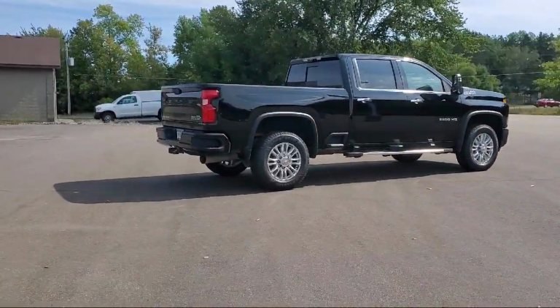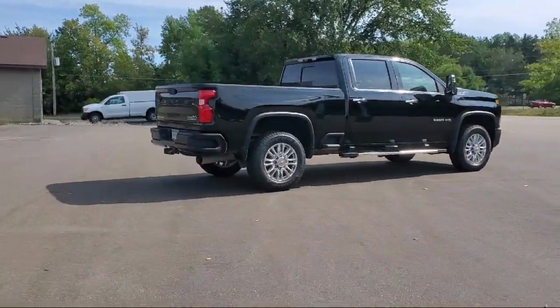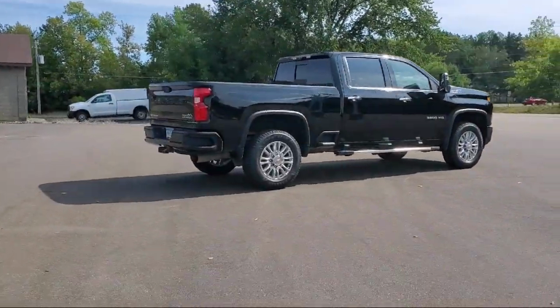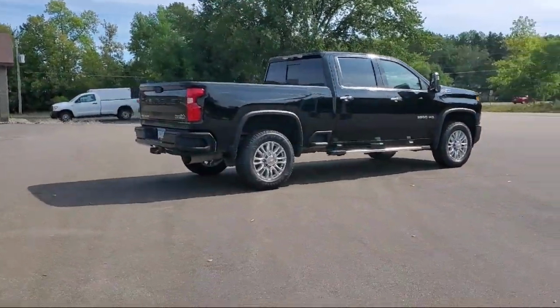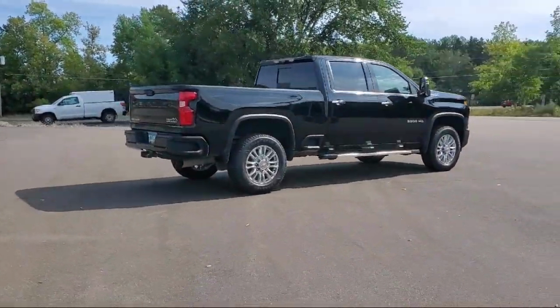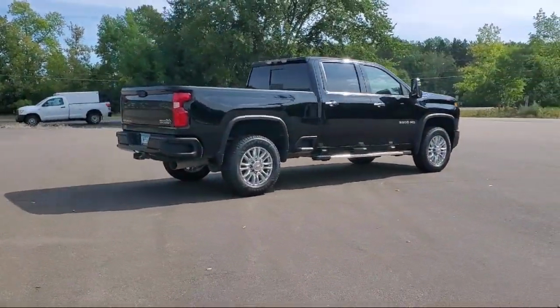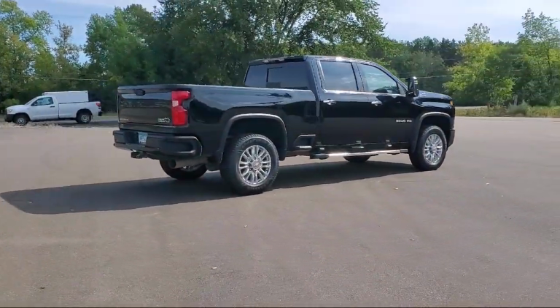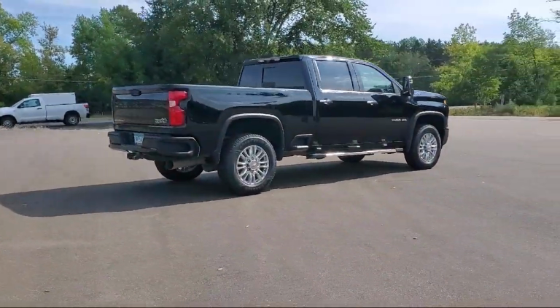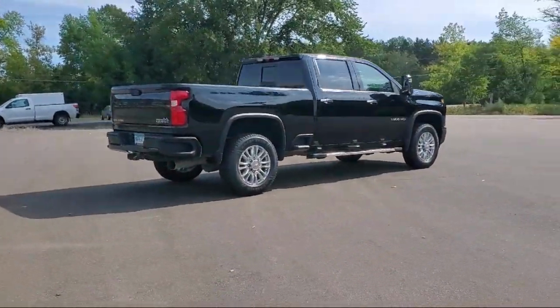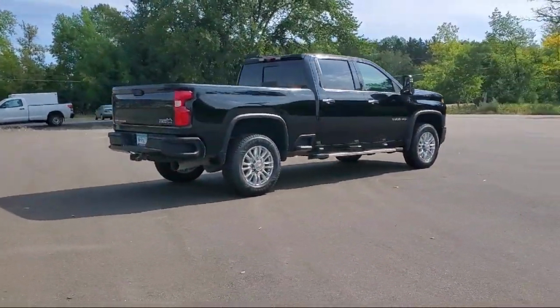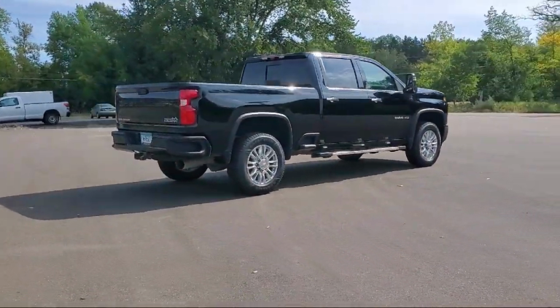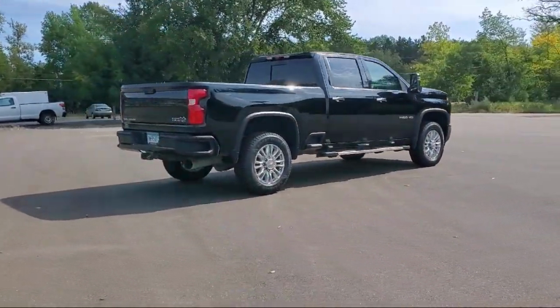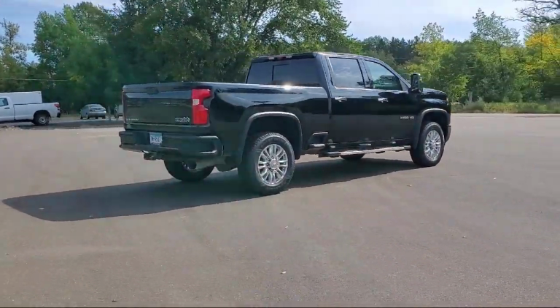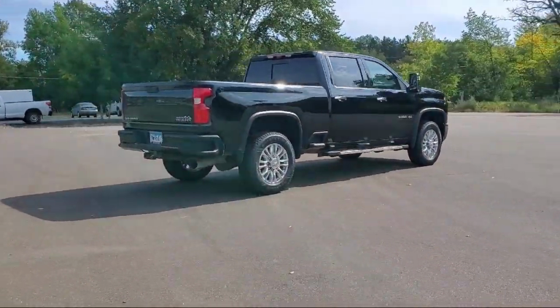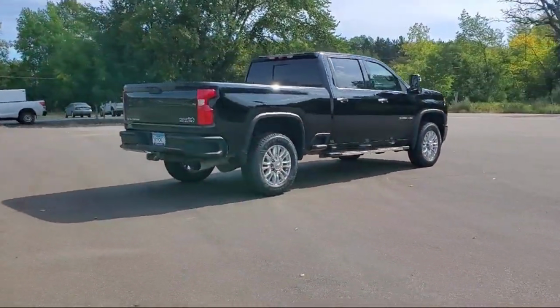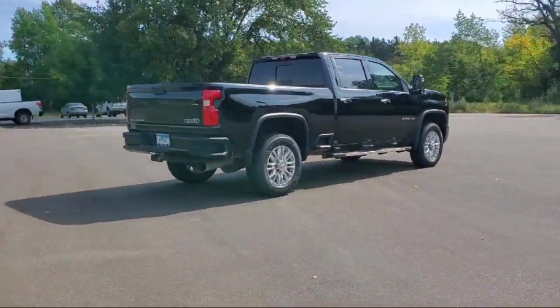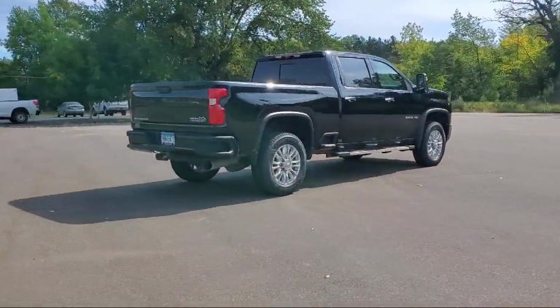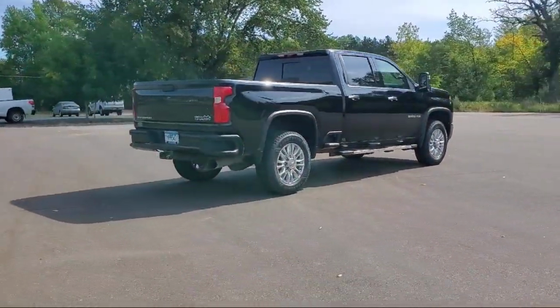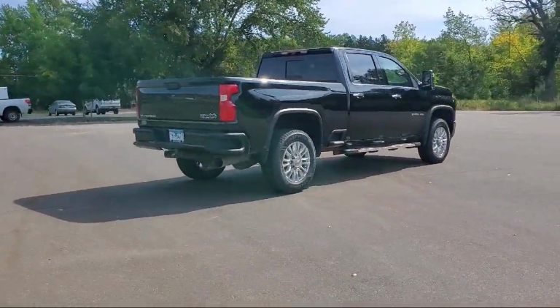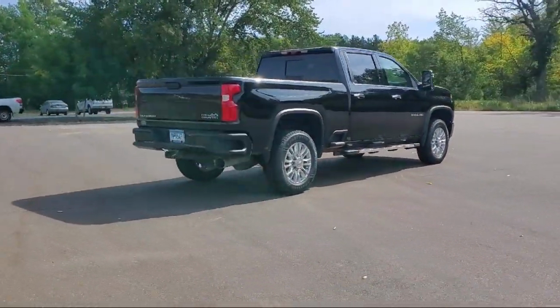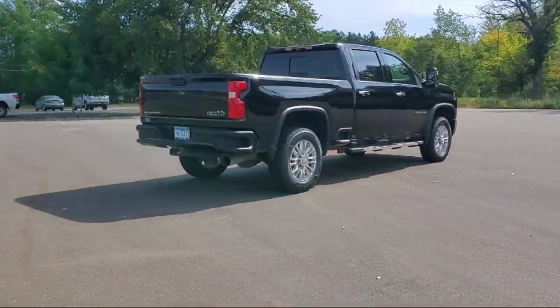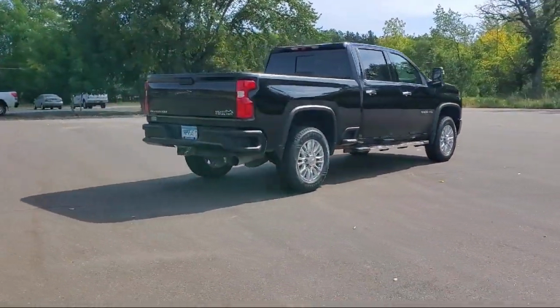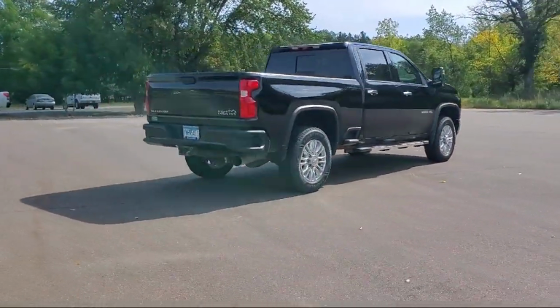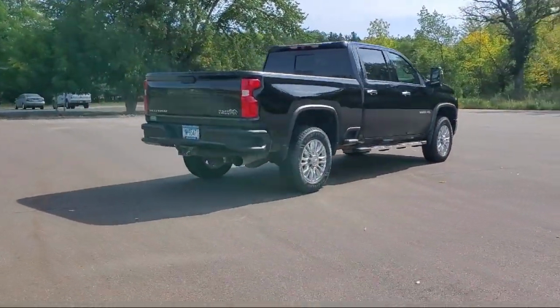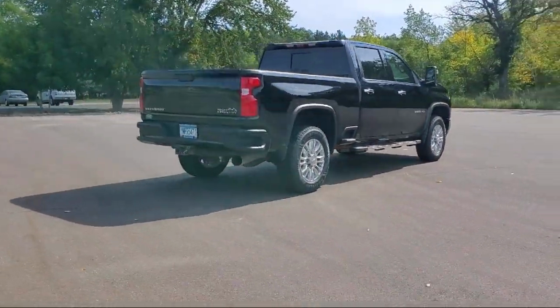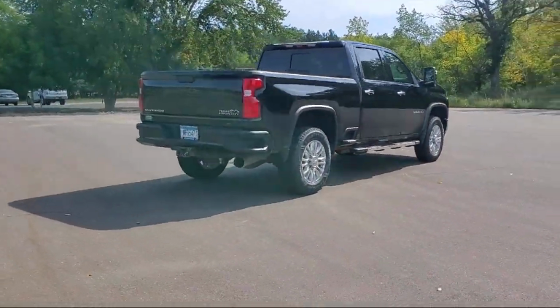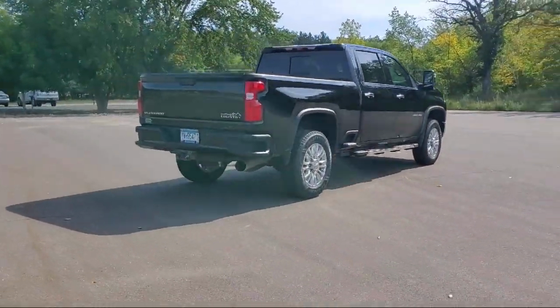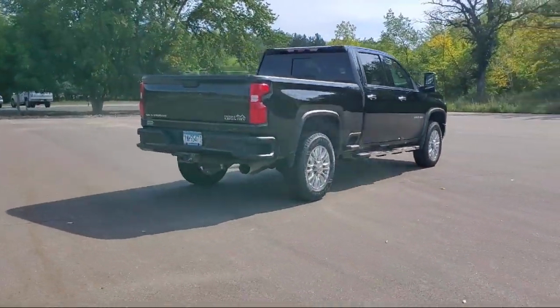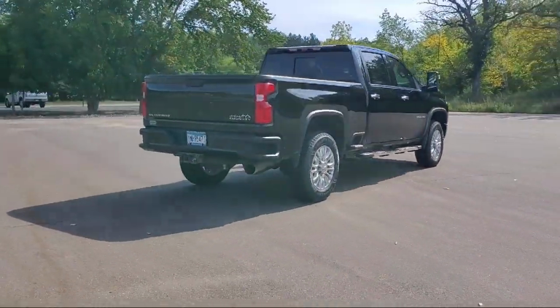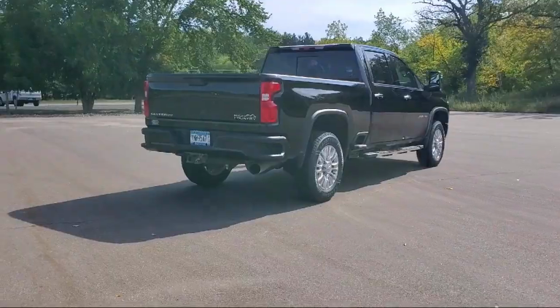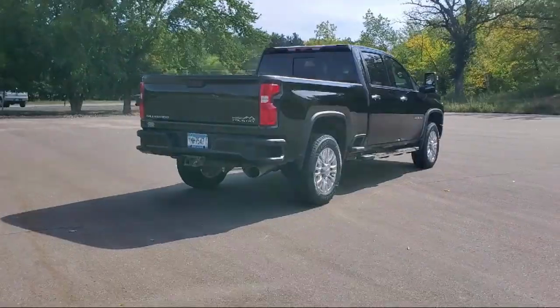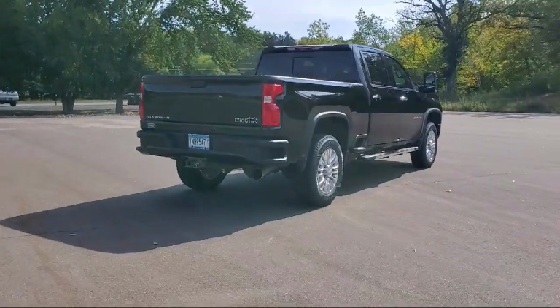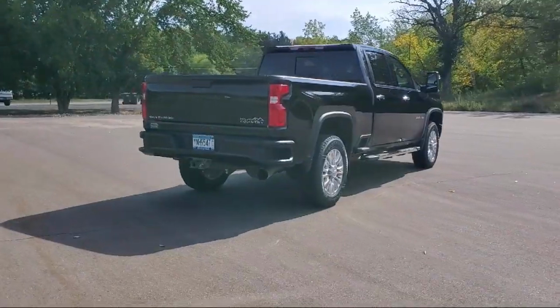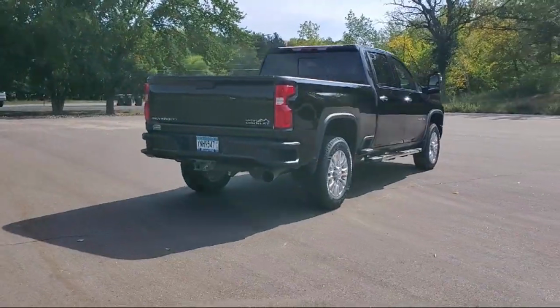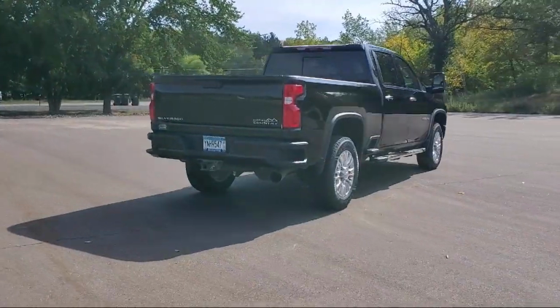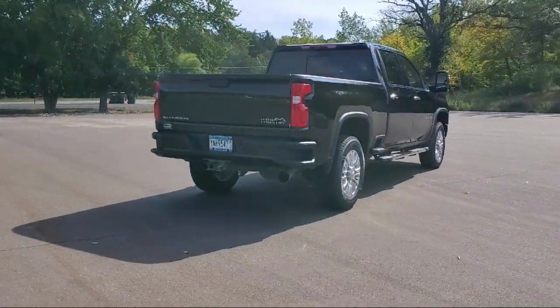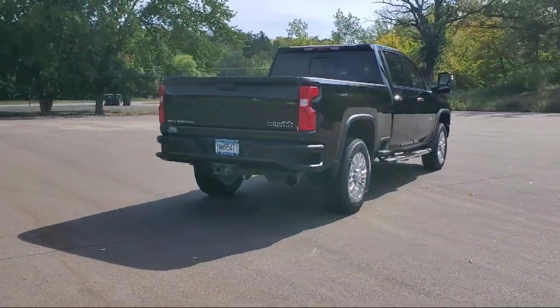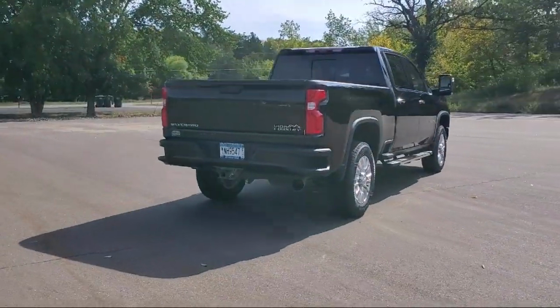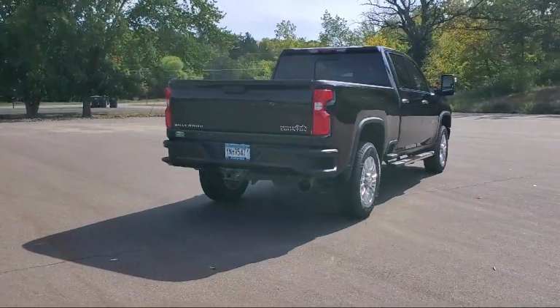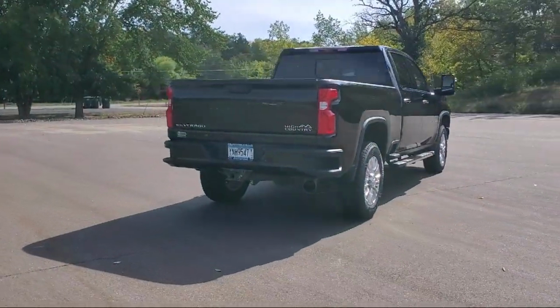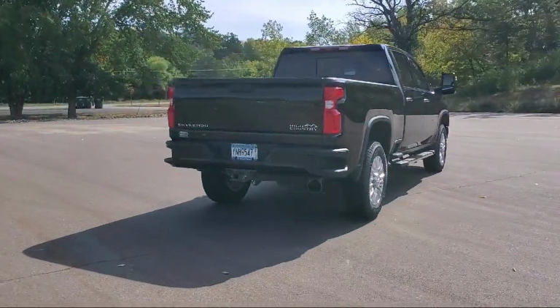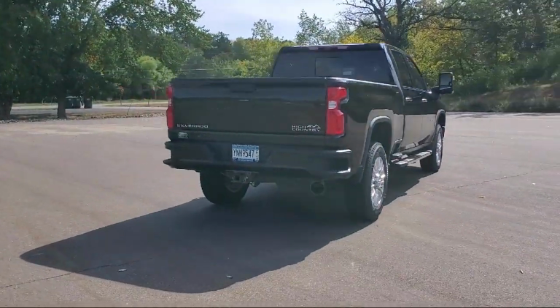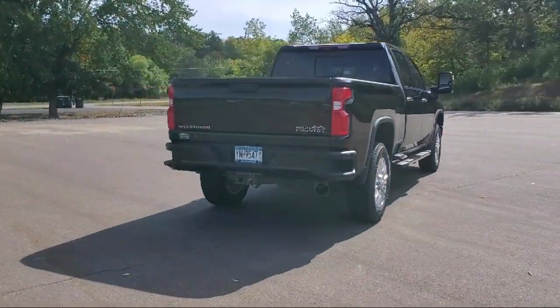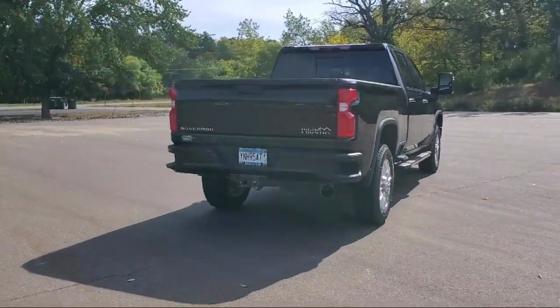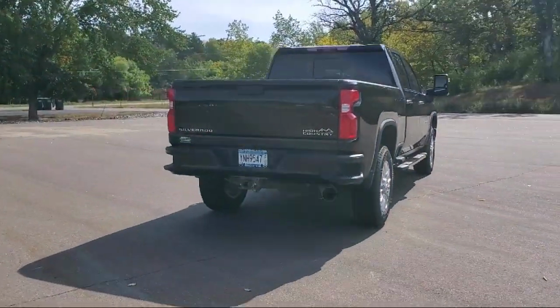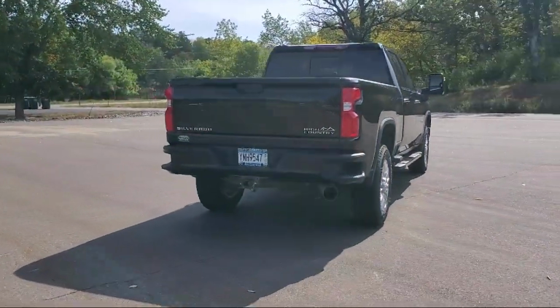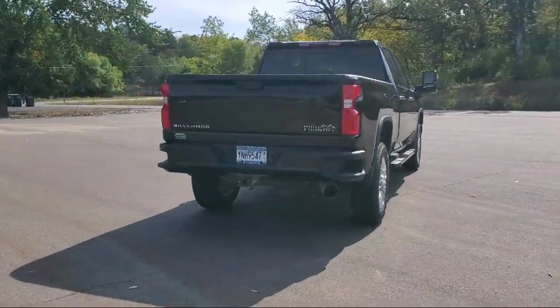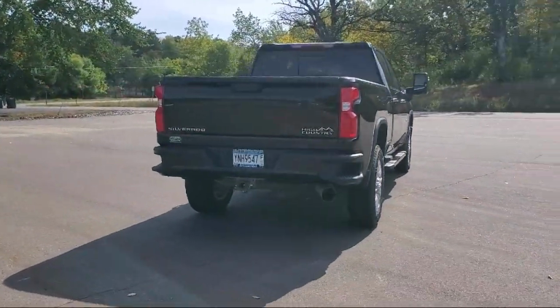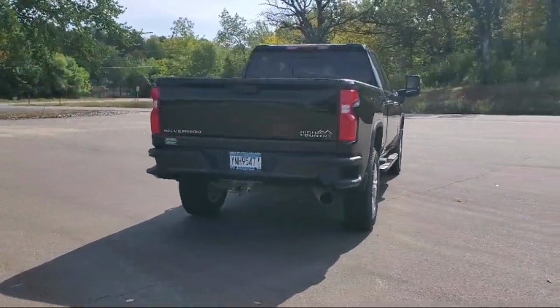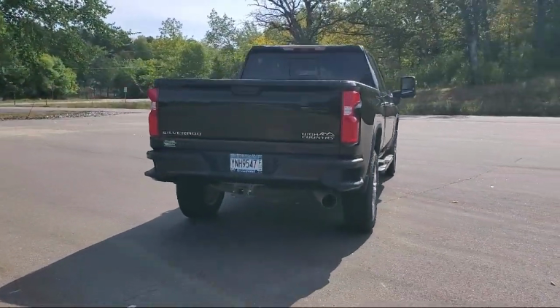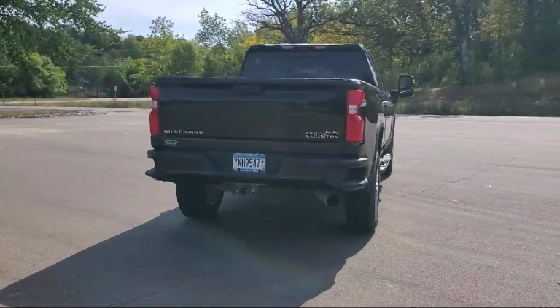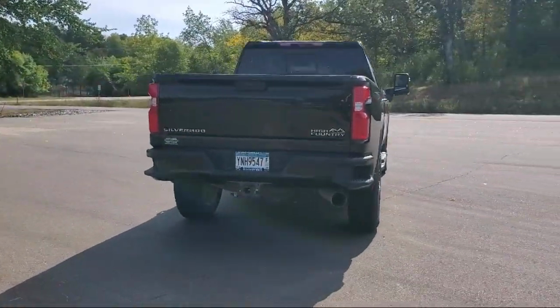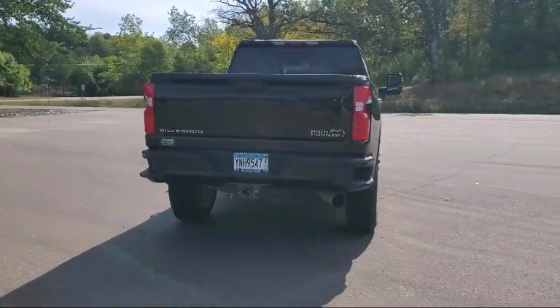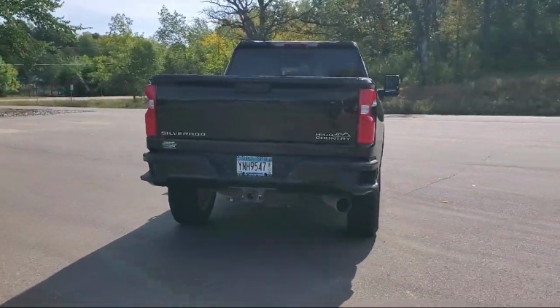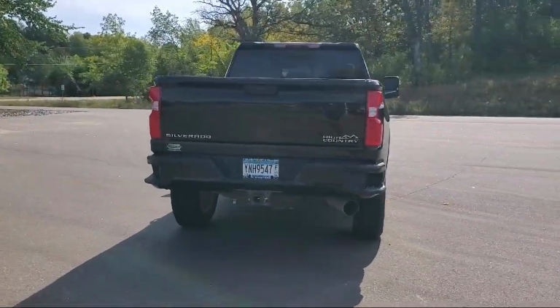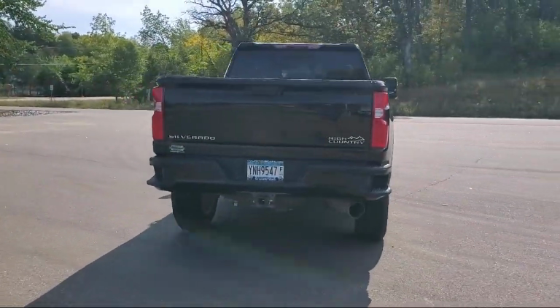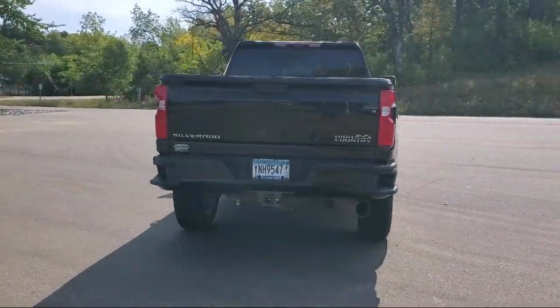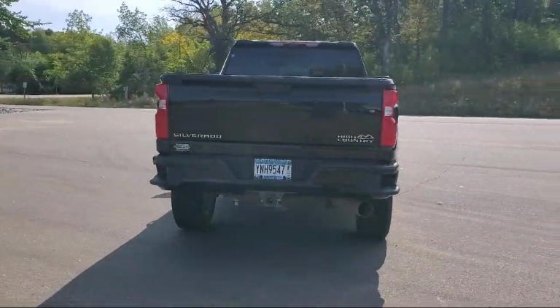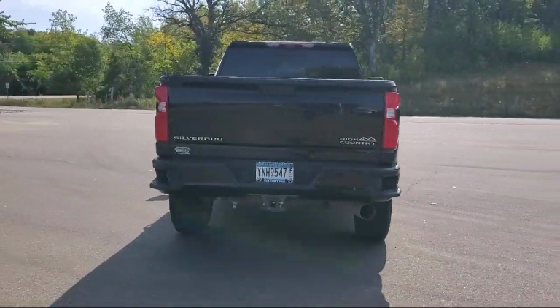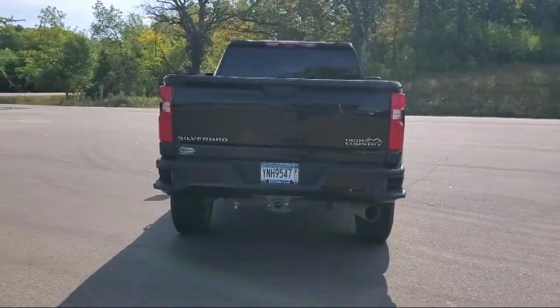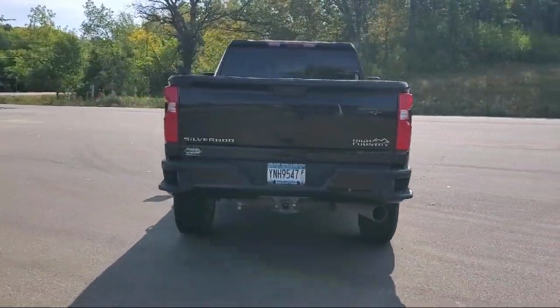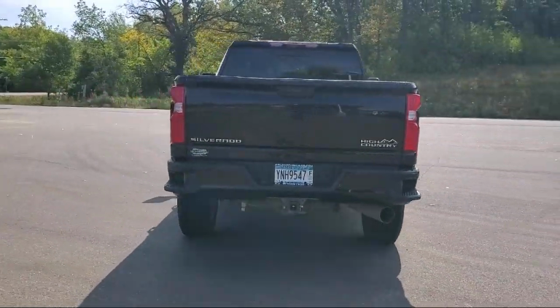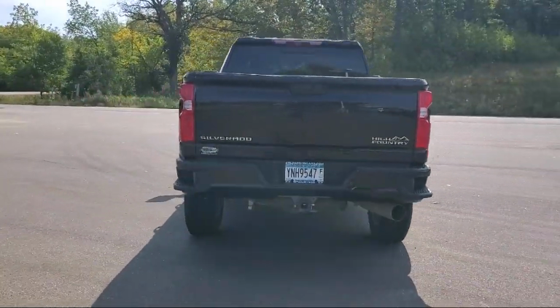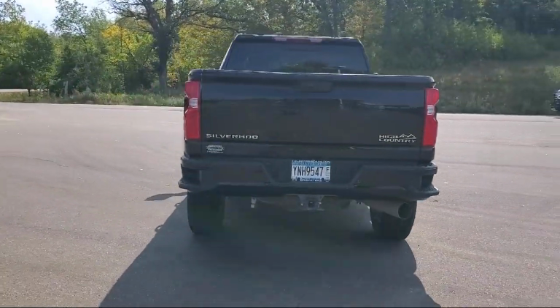It also features air conditioning, traction control, a bed liner, and has less than 40,000 miles on the odometer.